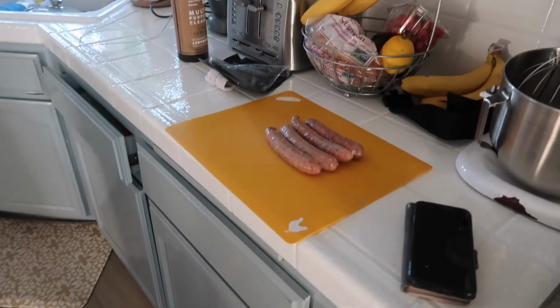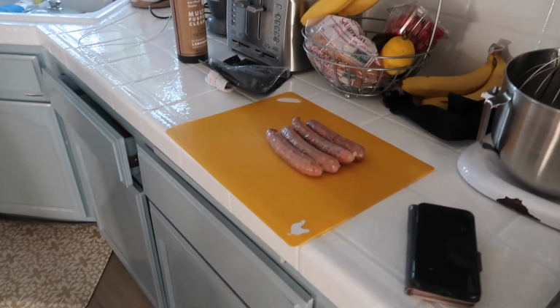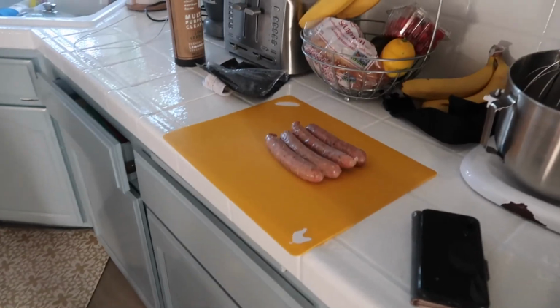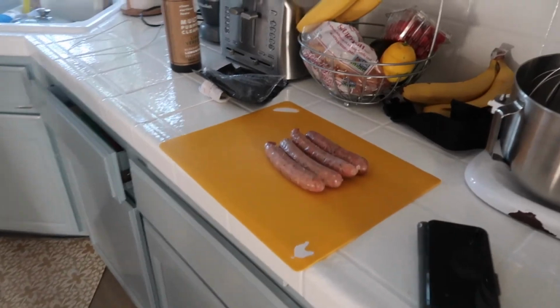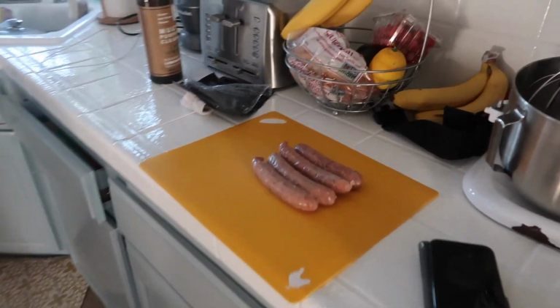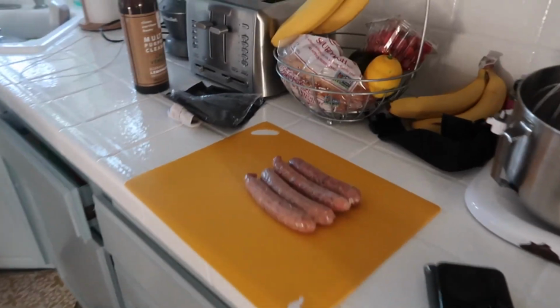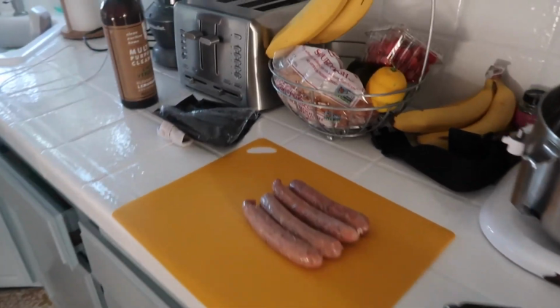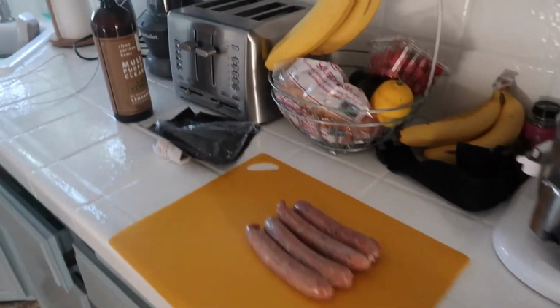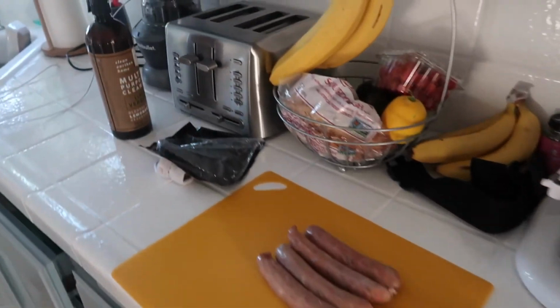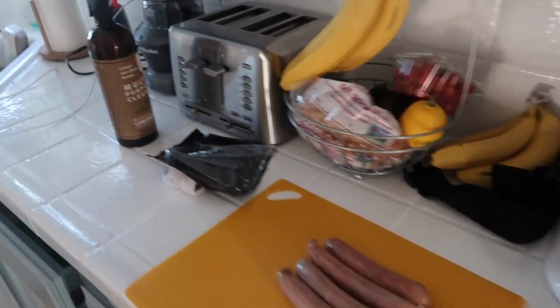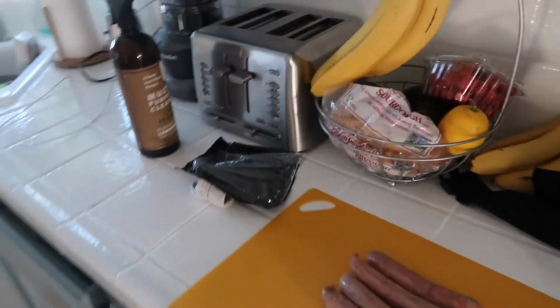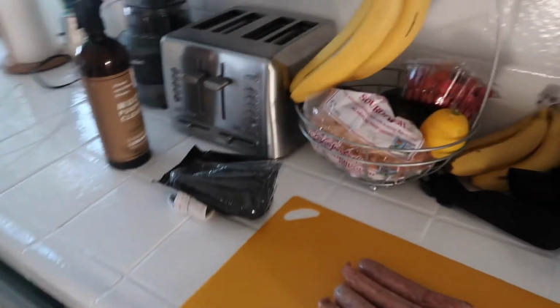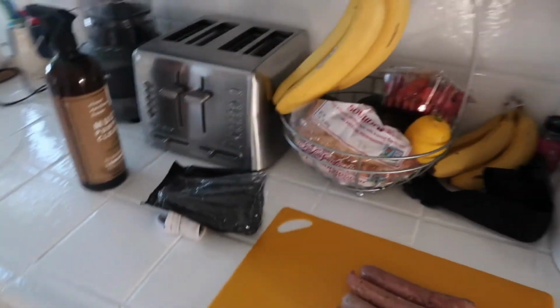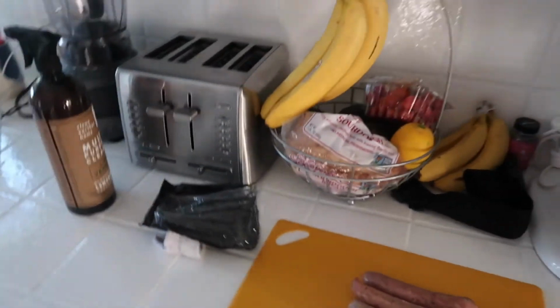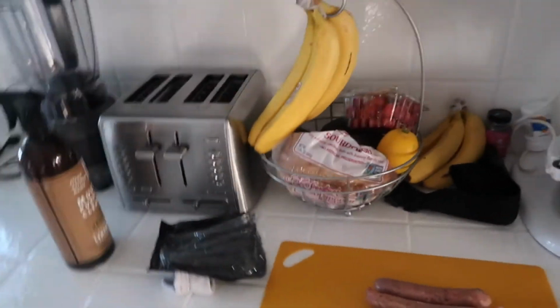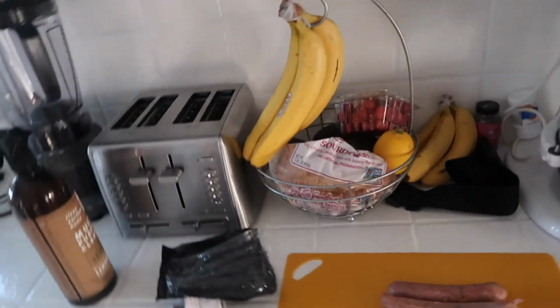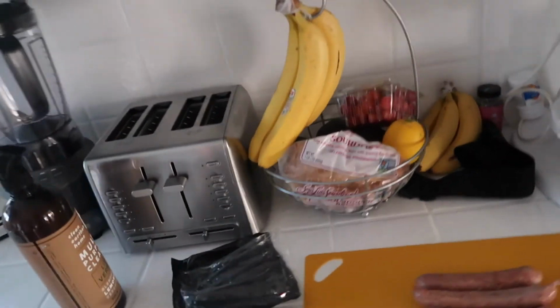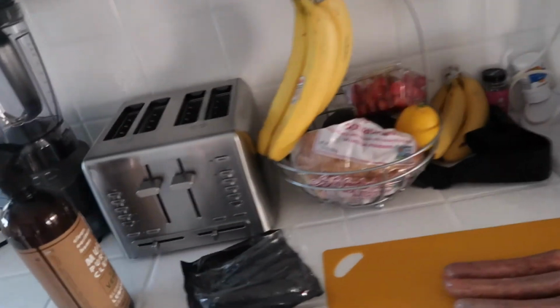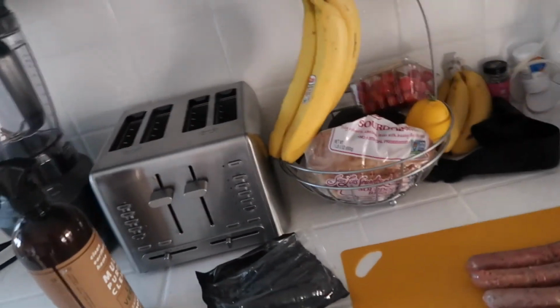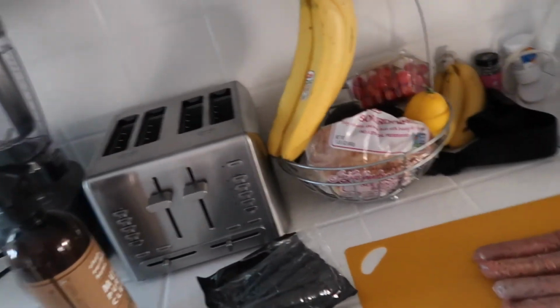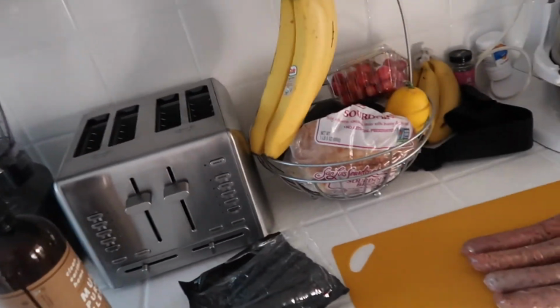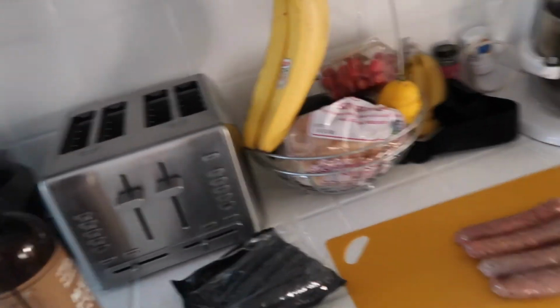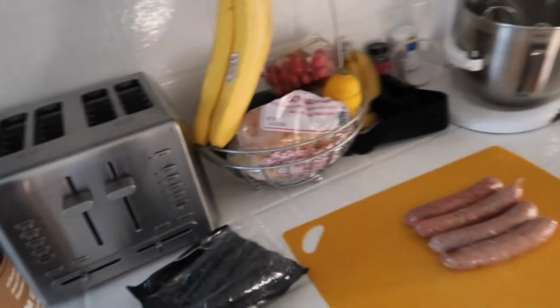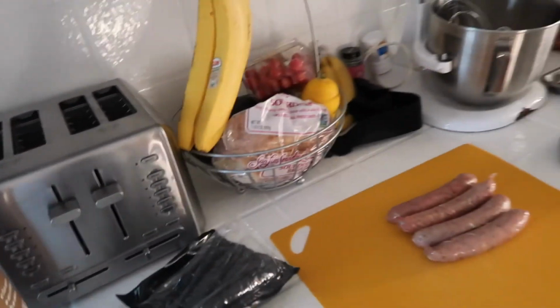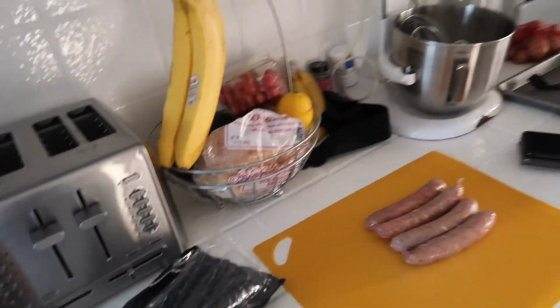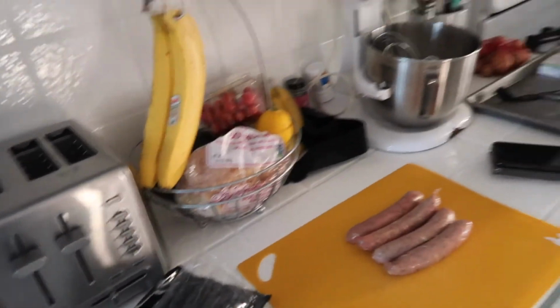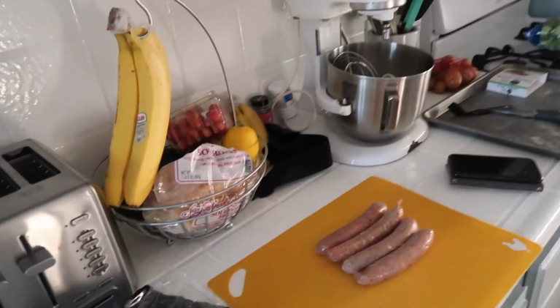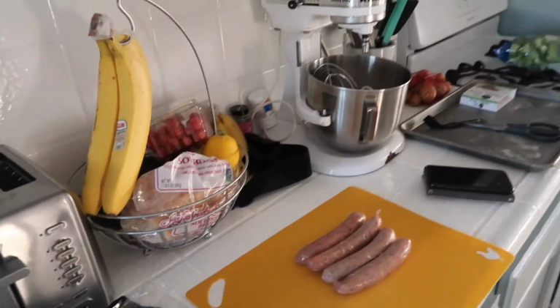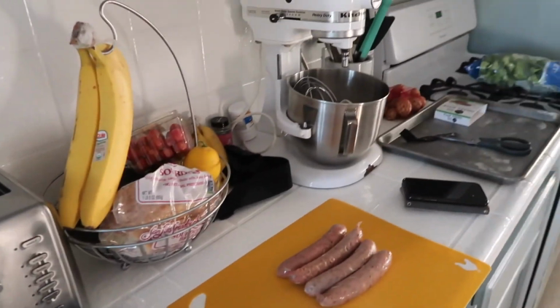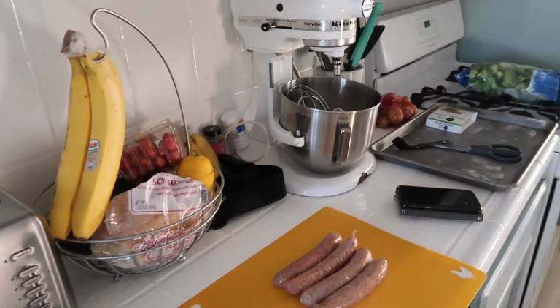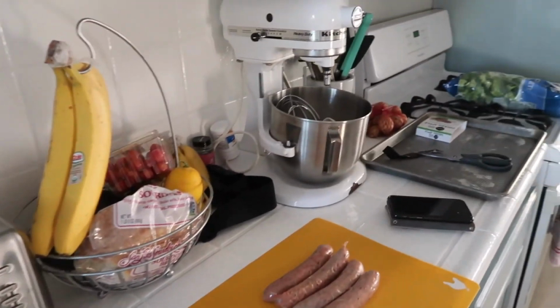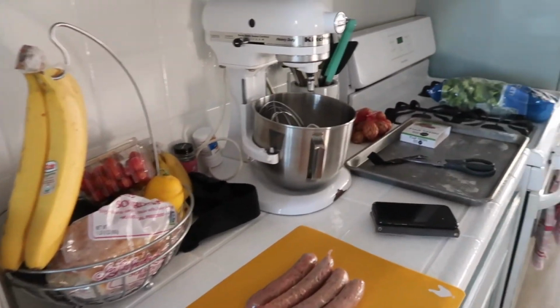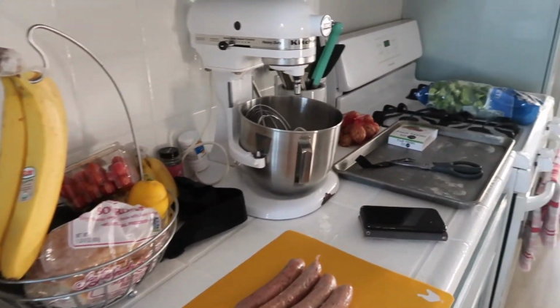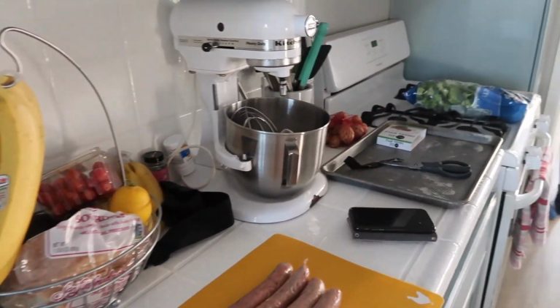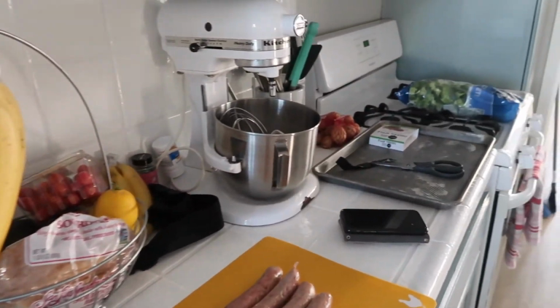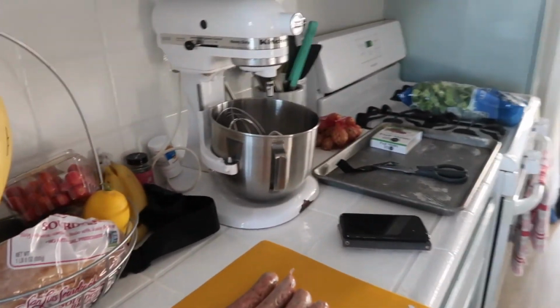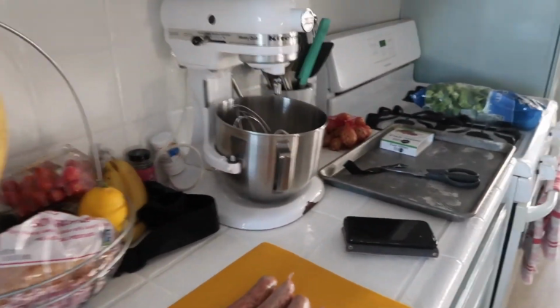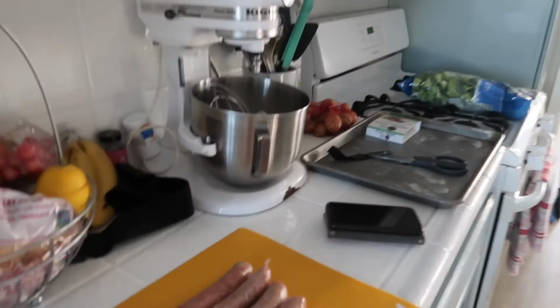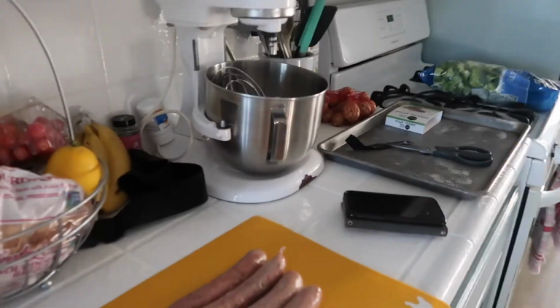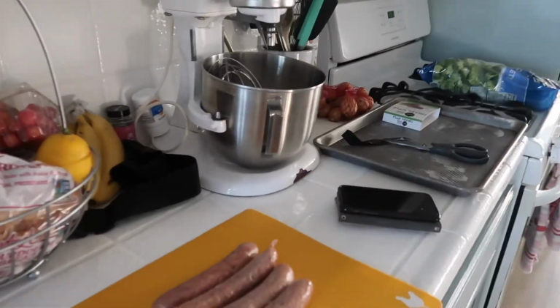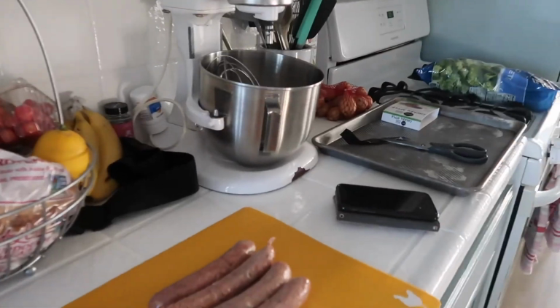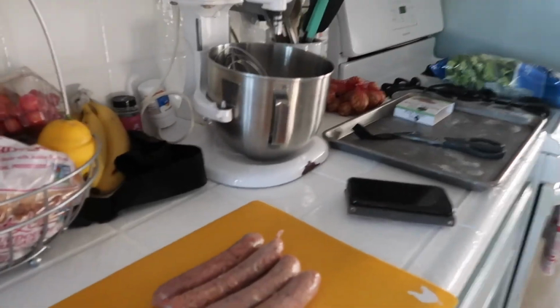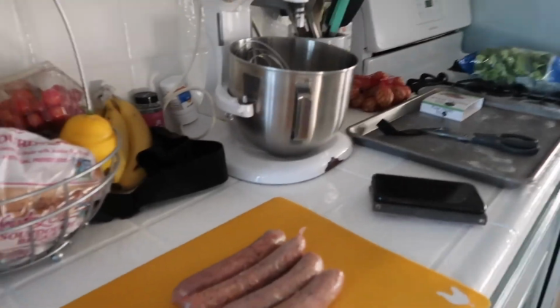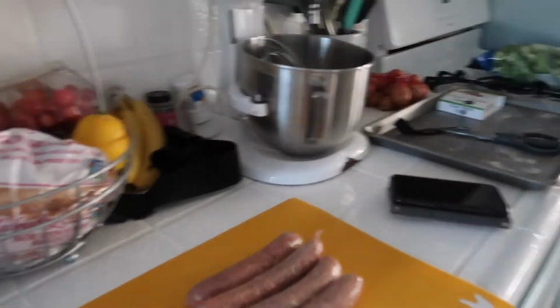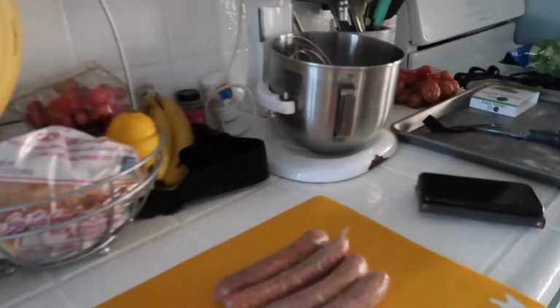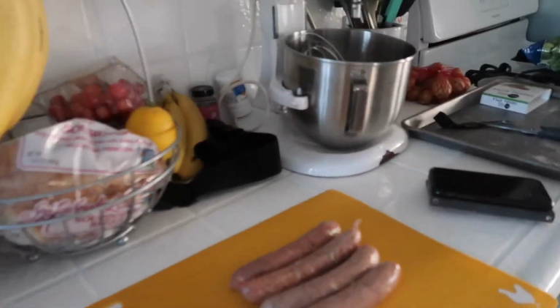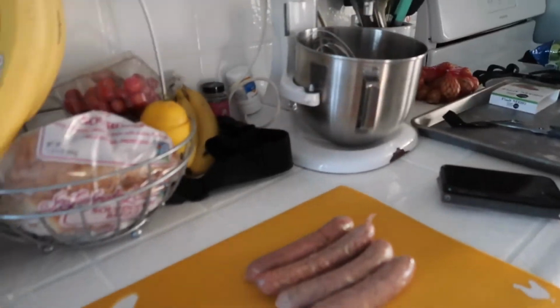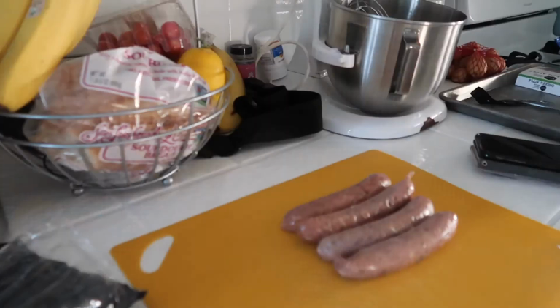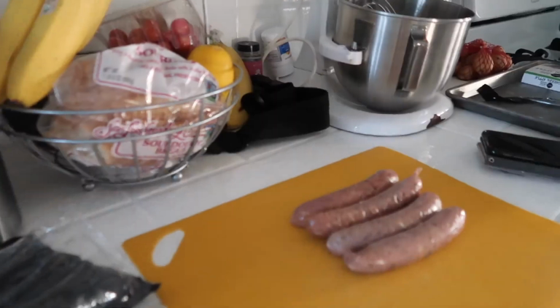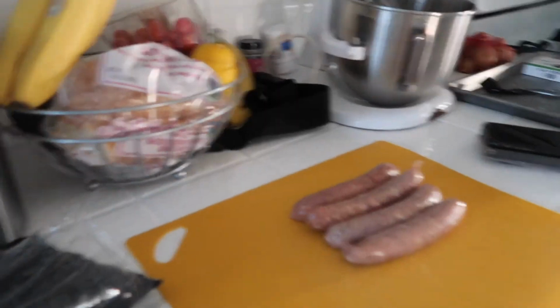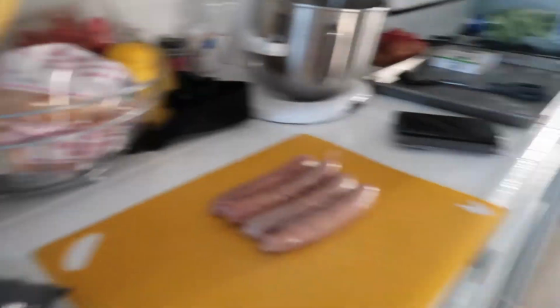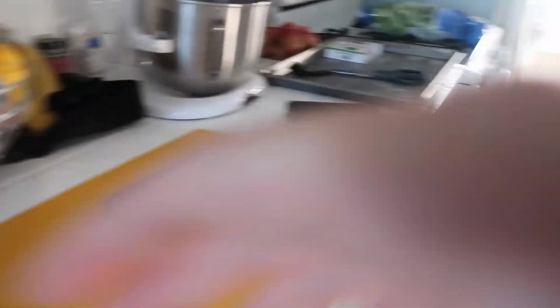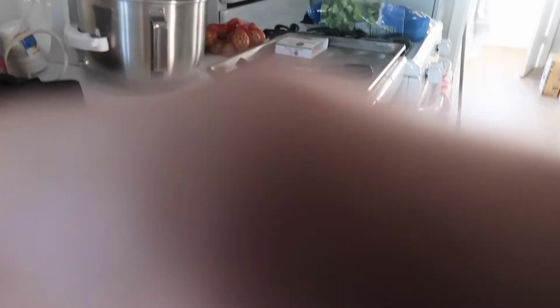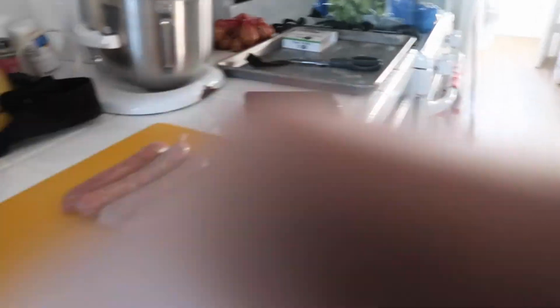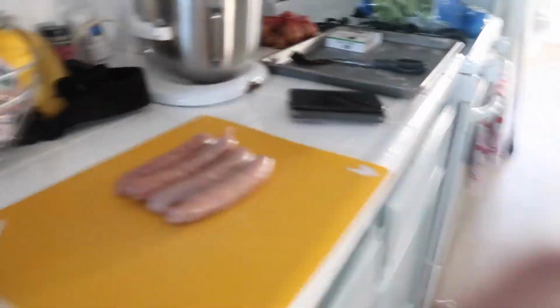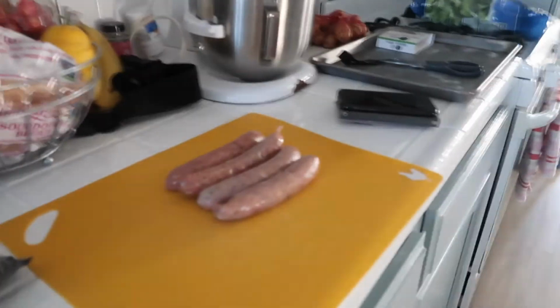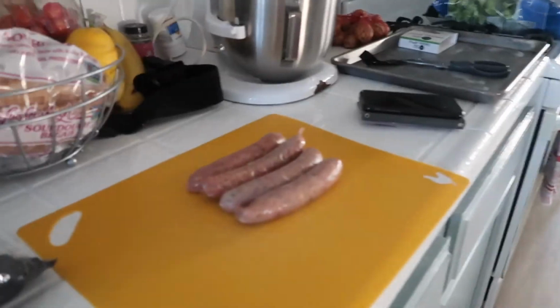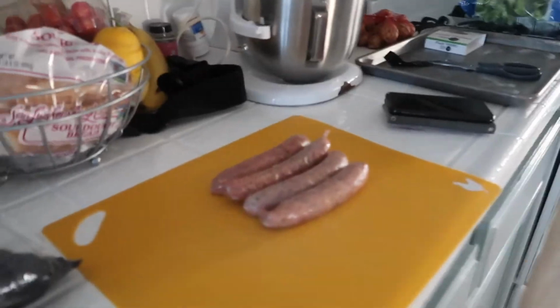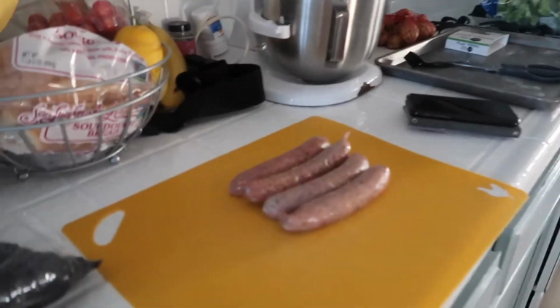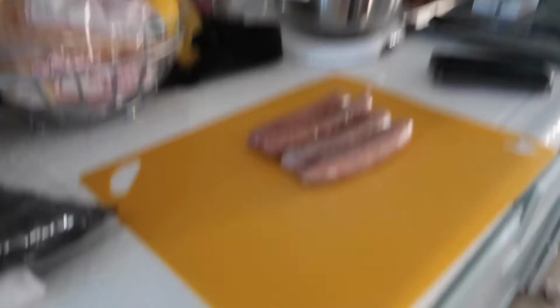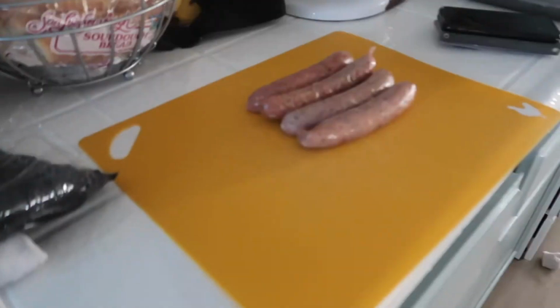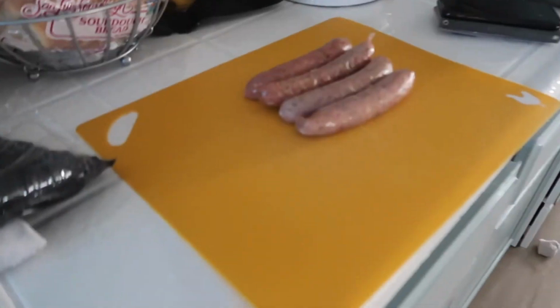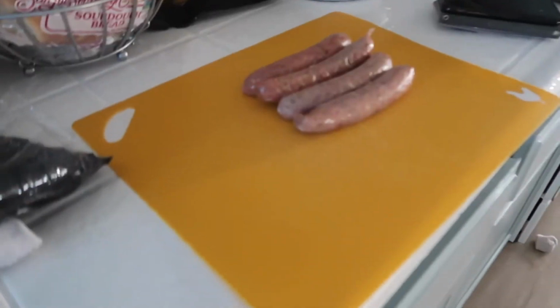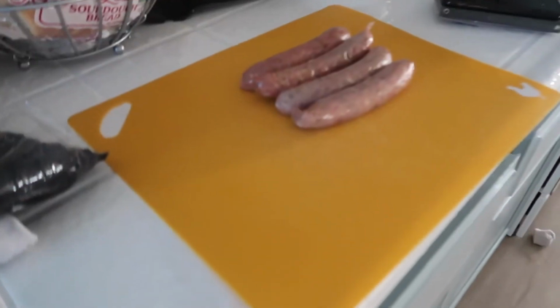It's time for dinner. I'm going to make a sausage and veggie sheet pan dinner, which should be pretty quick to make.